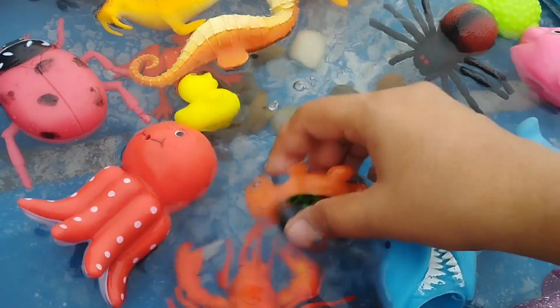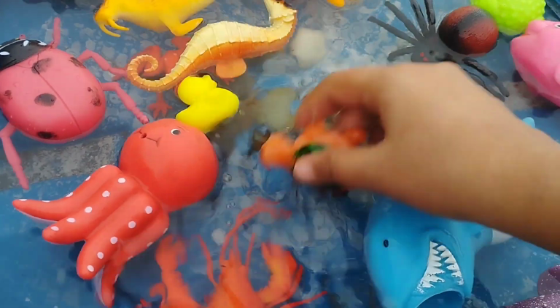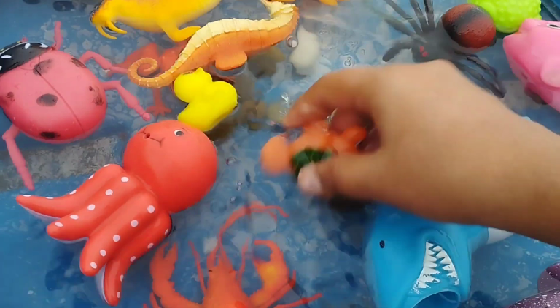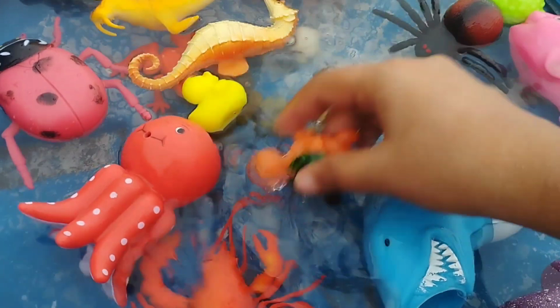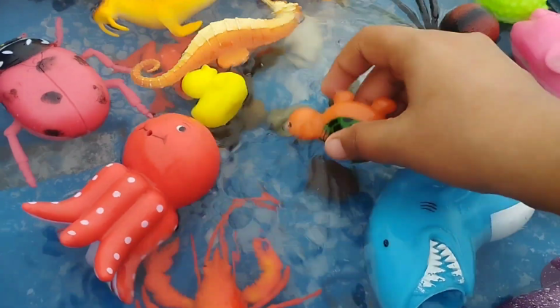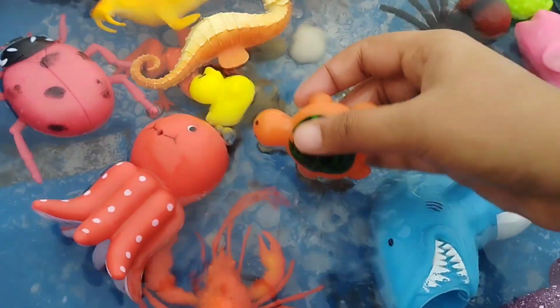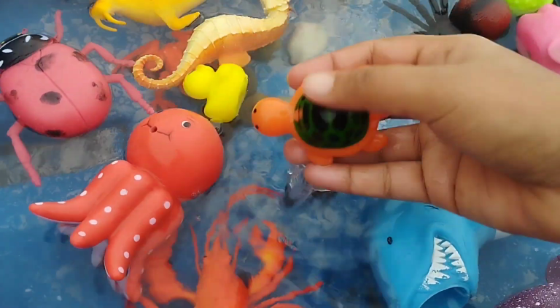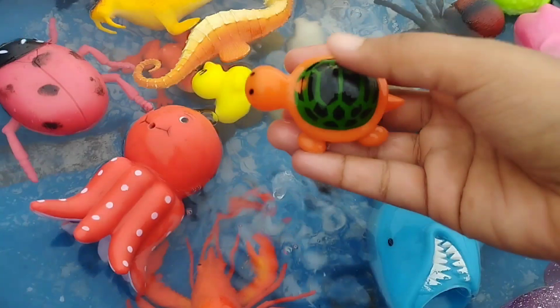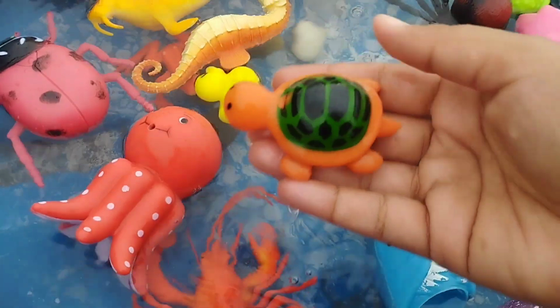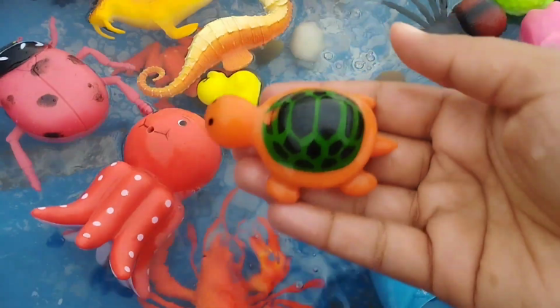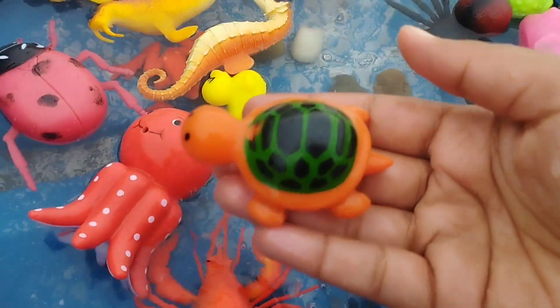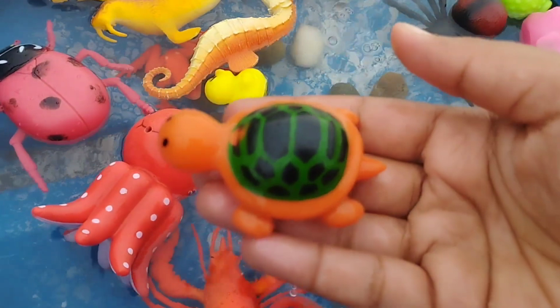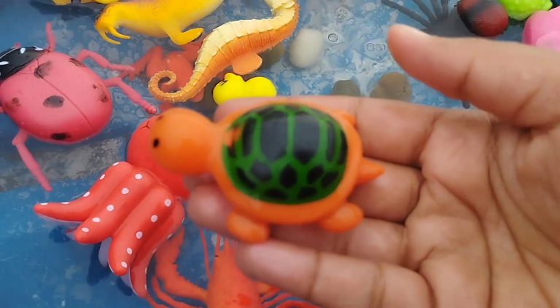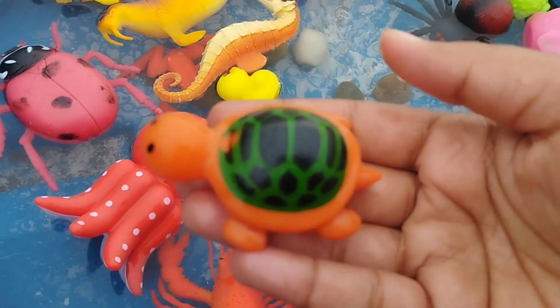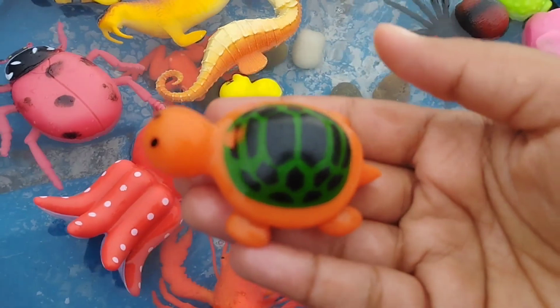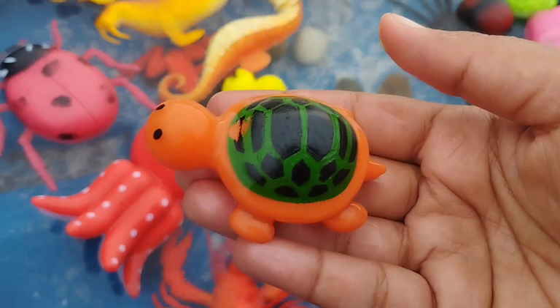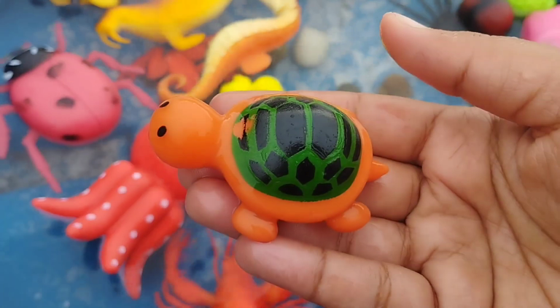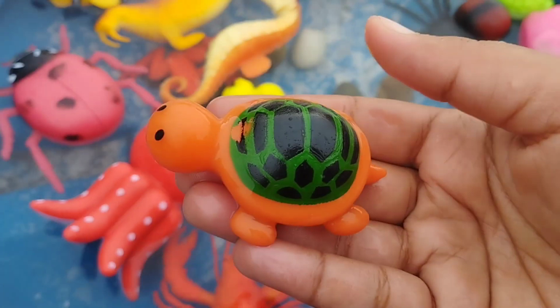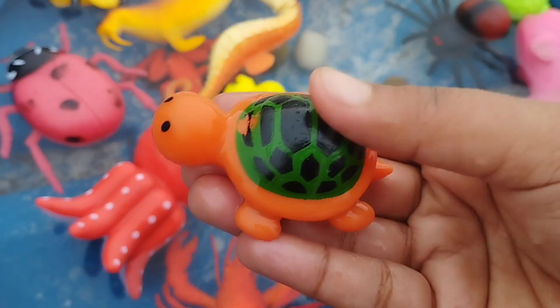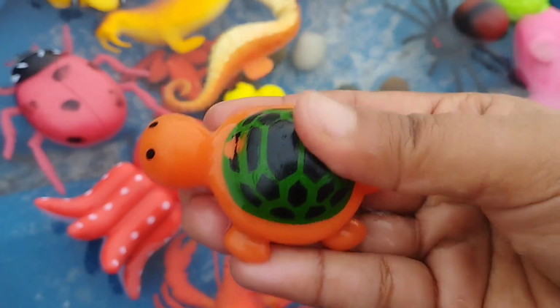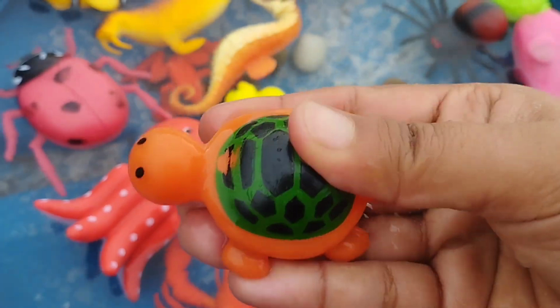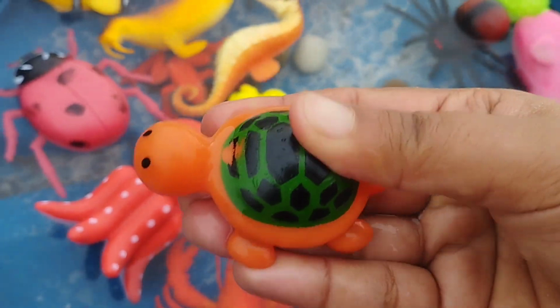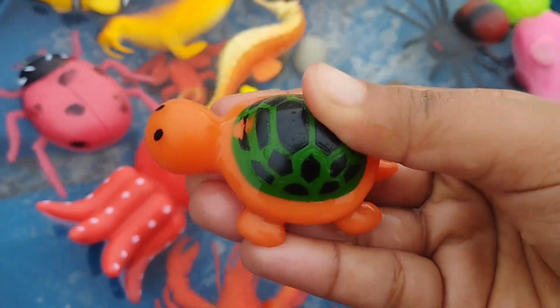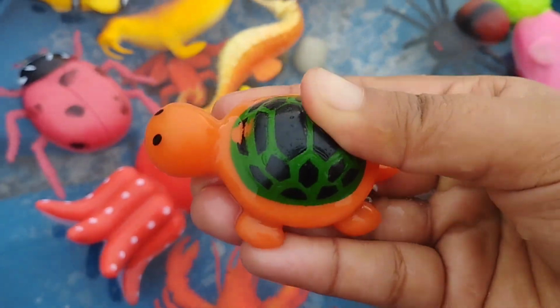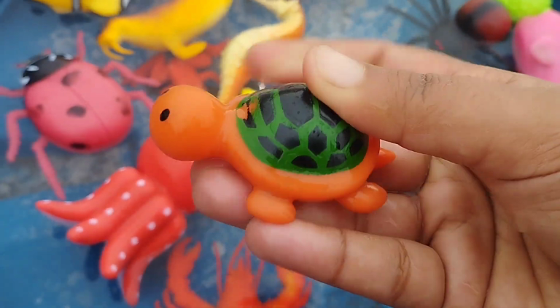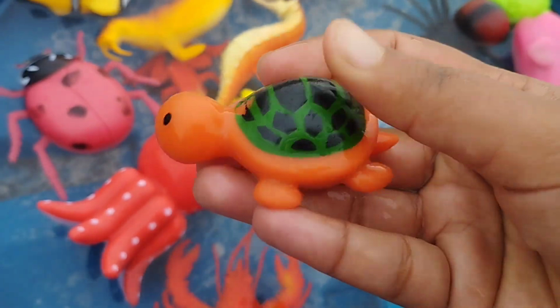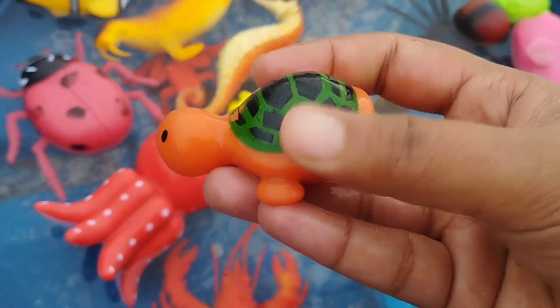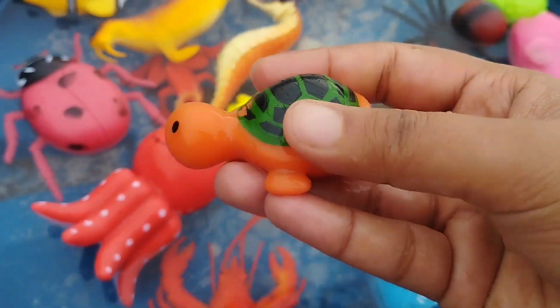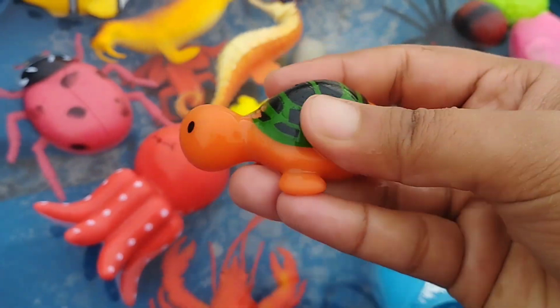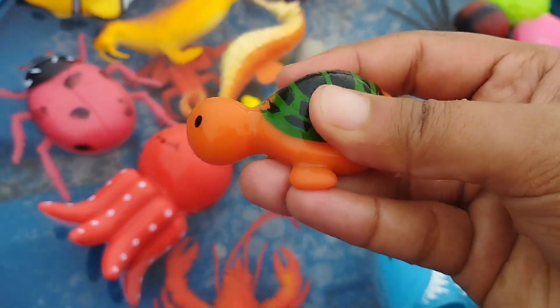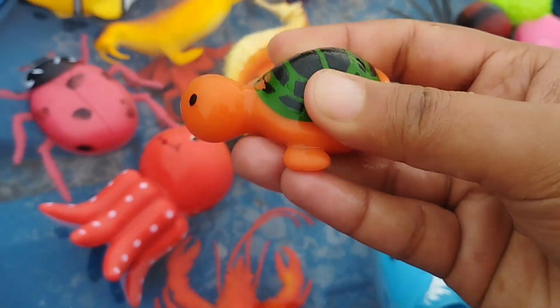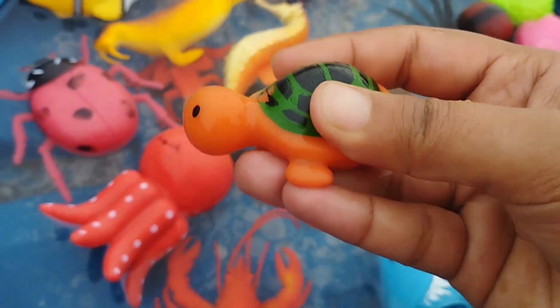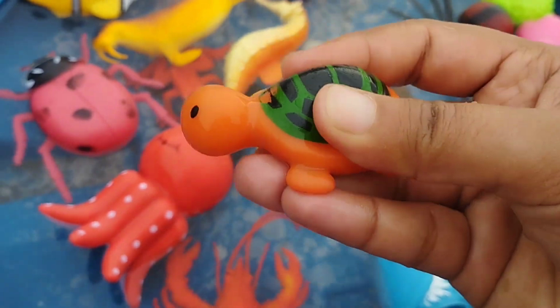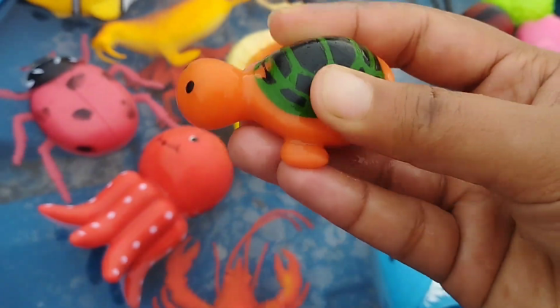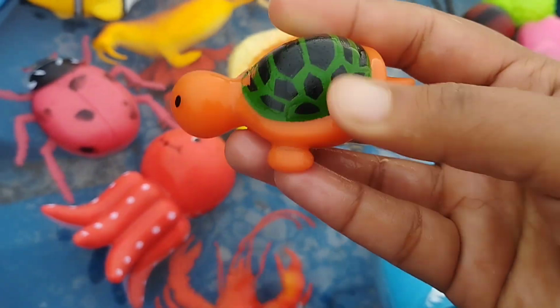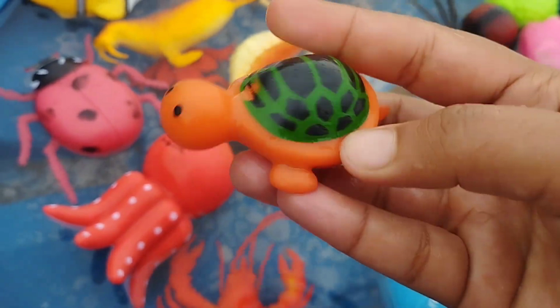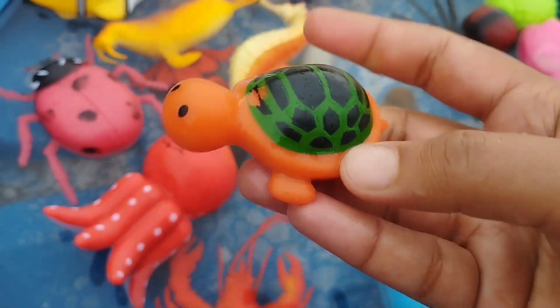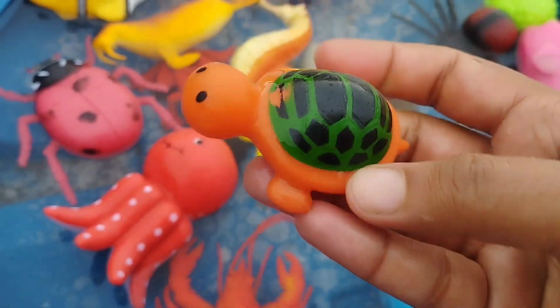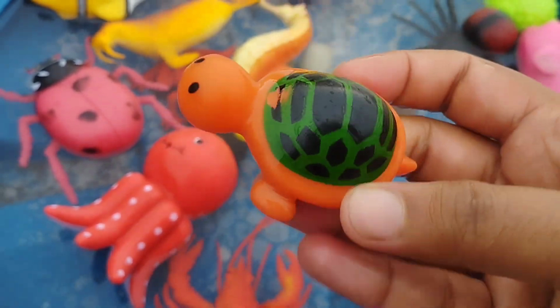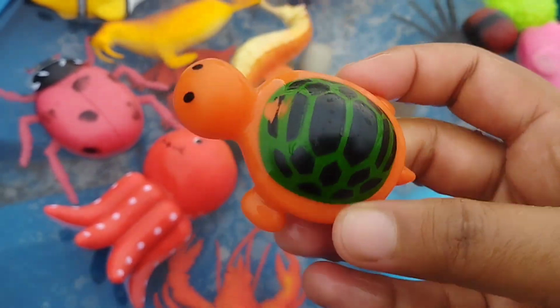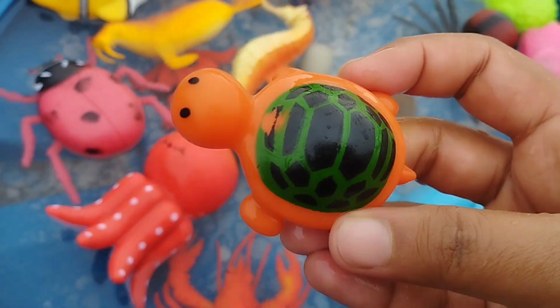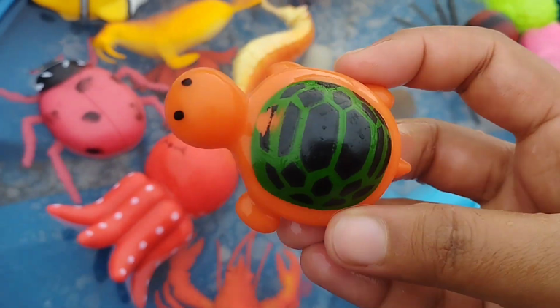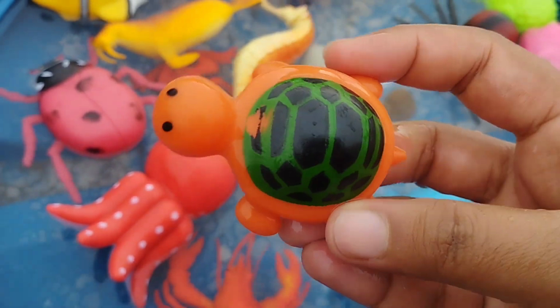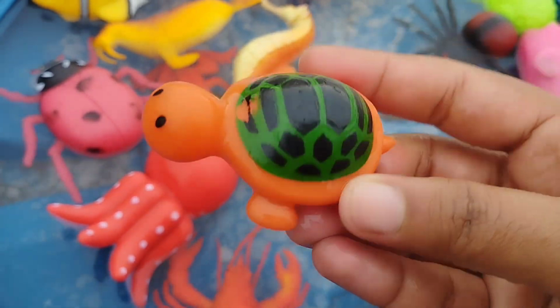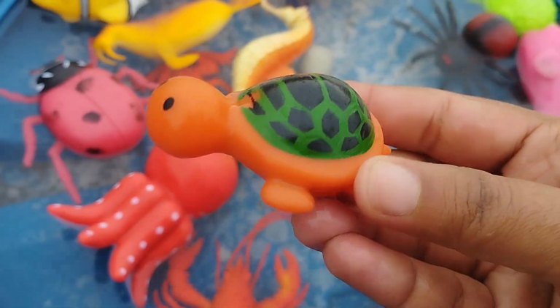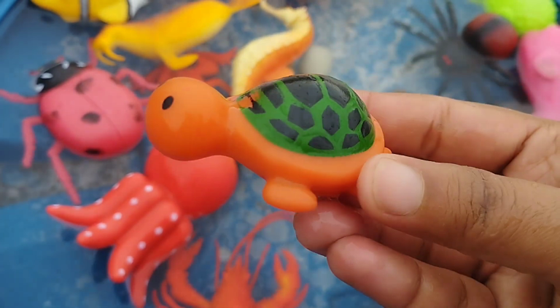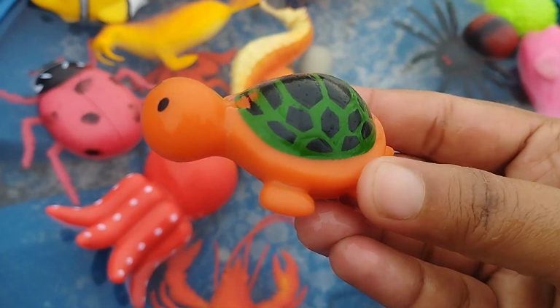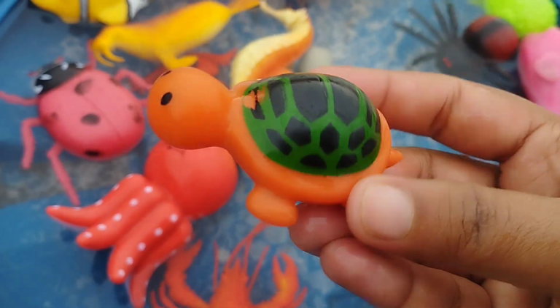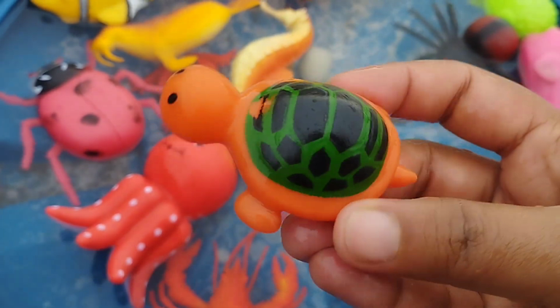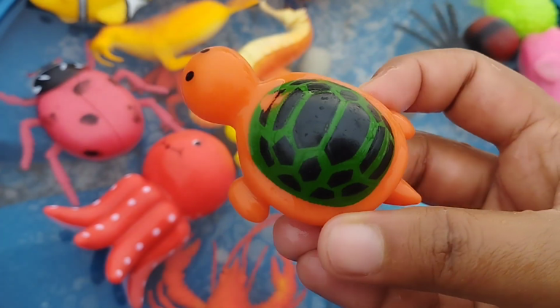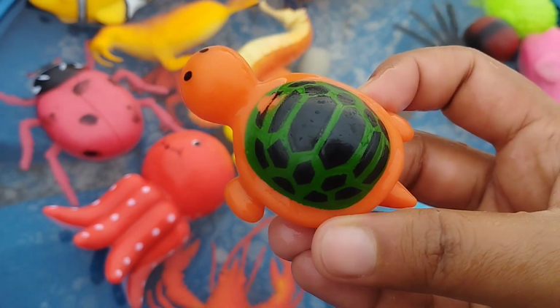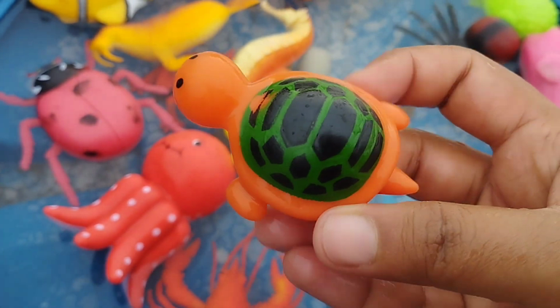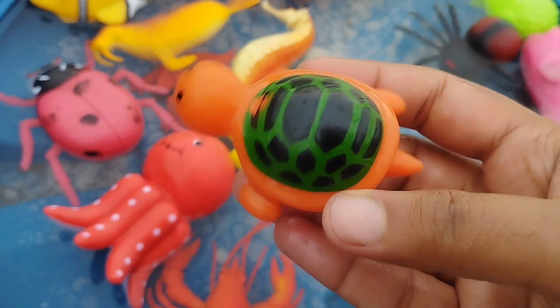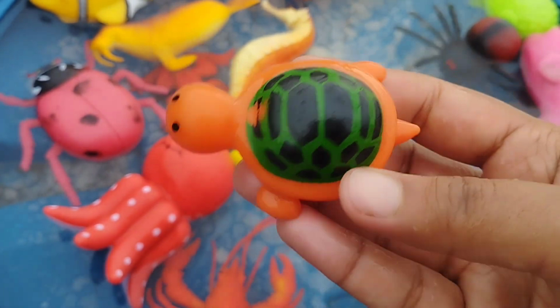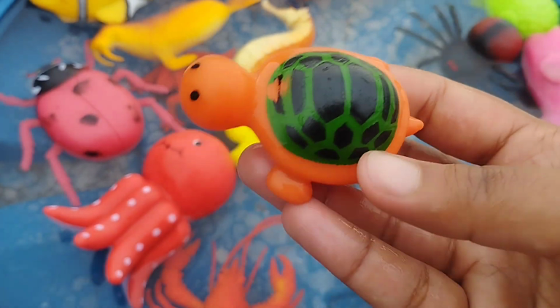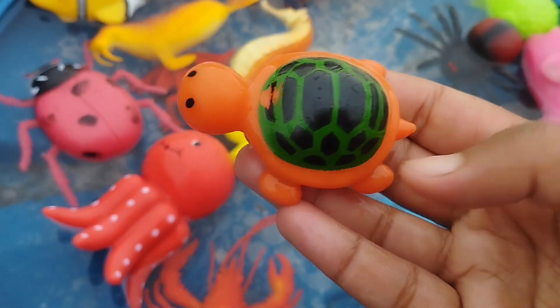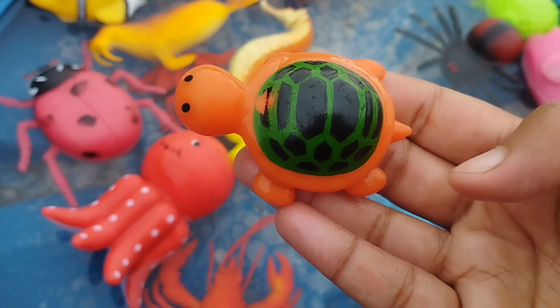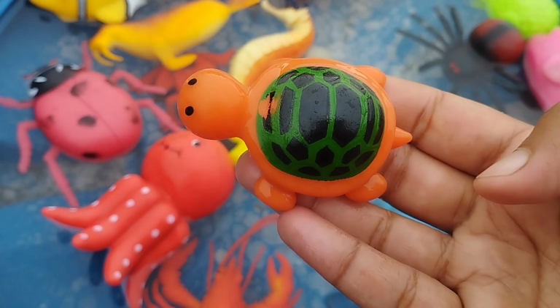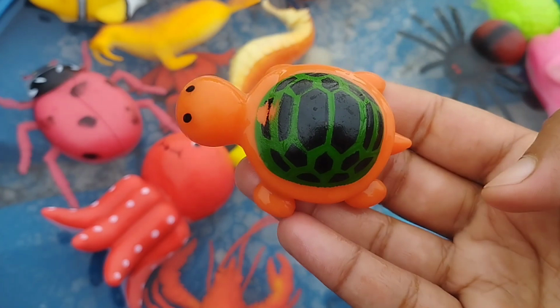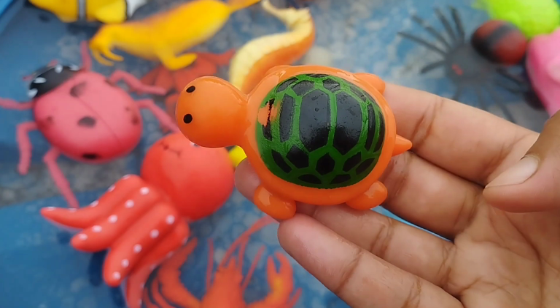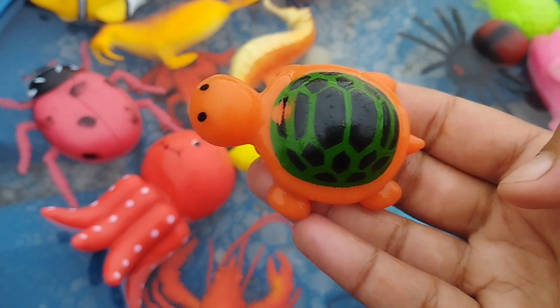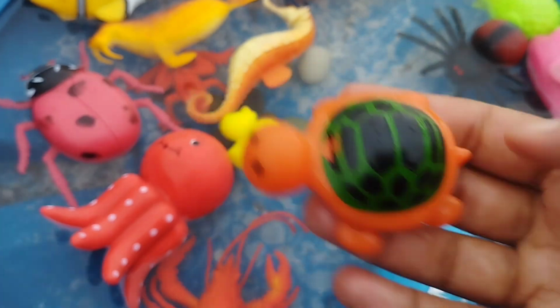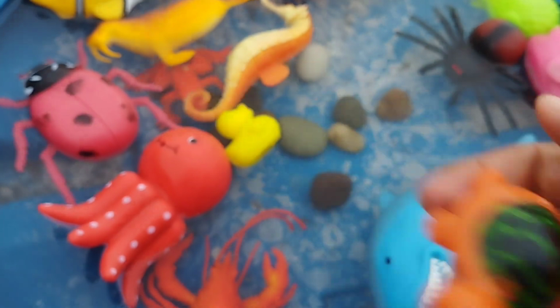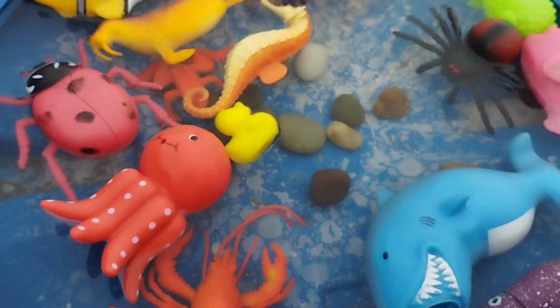The next sea animal is a sea turtle. This is a sea turtle.